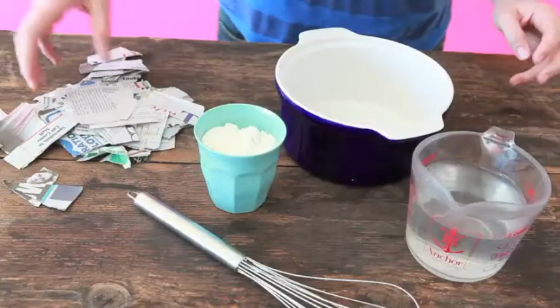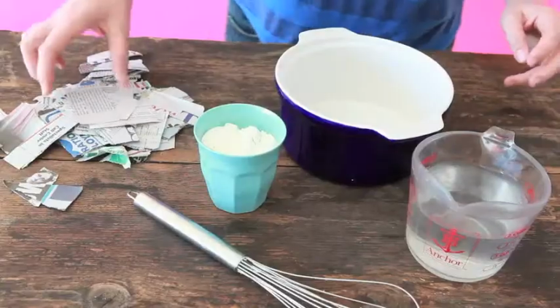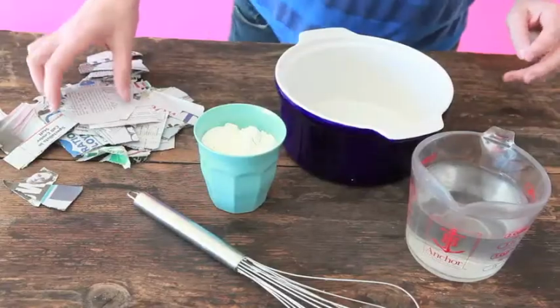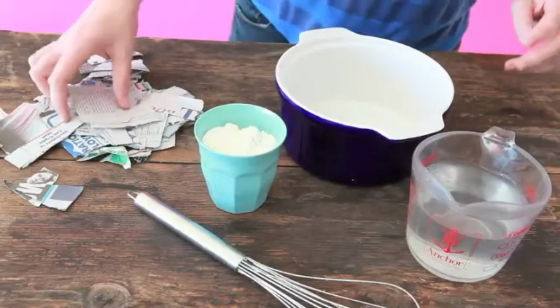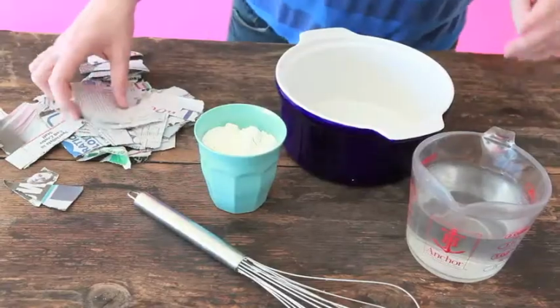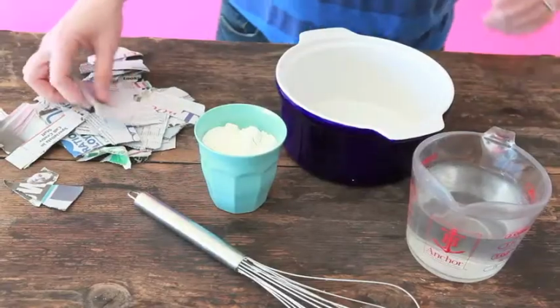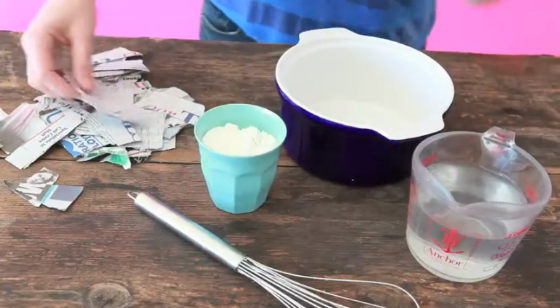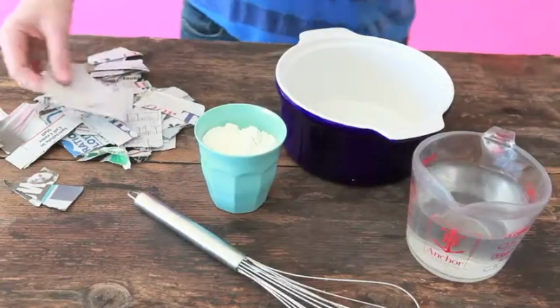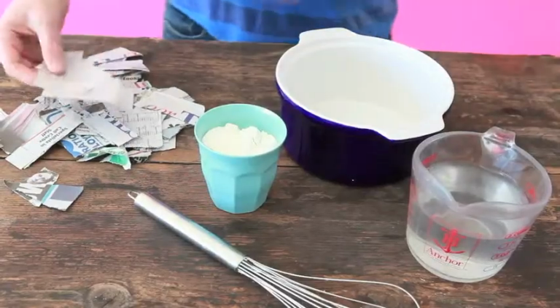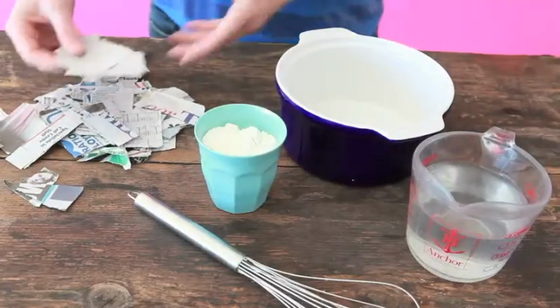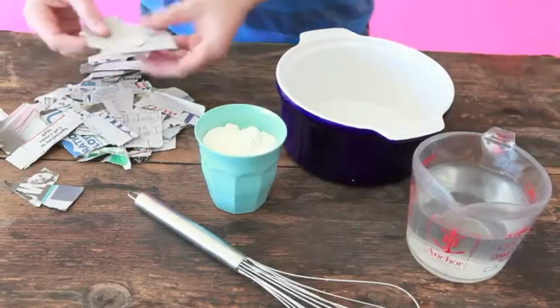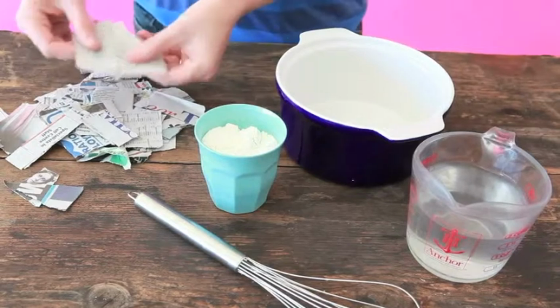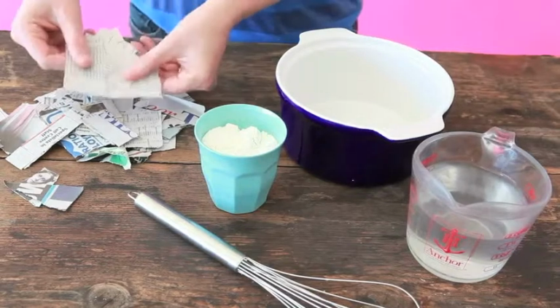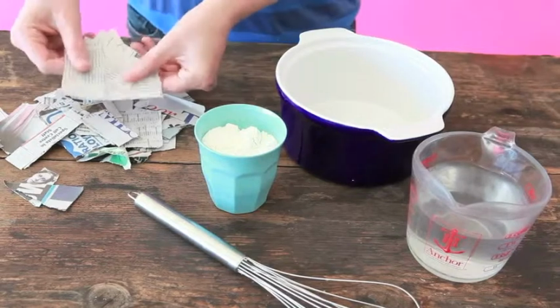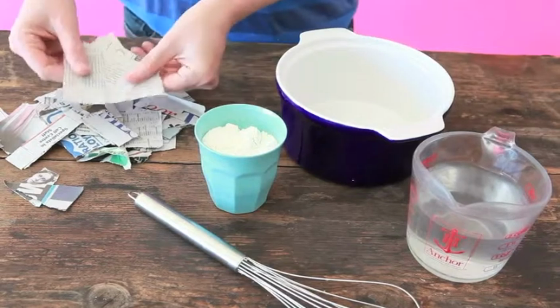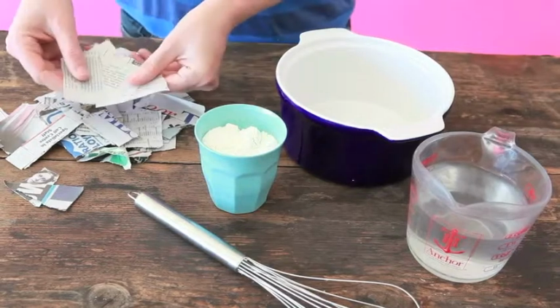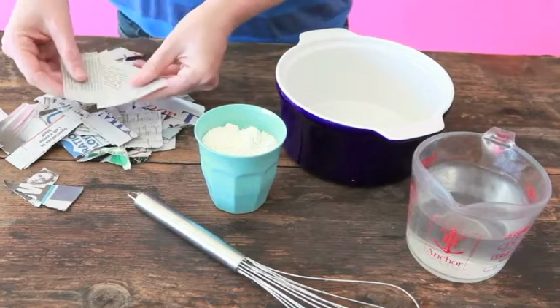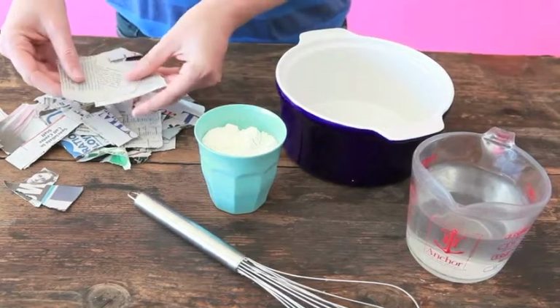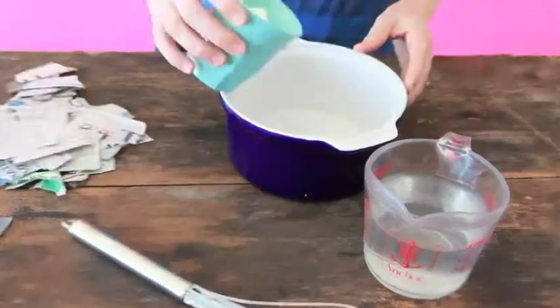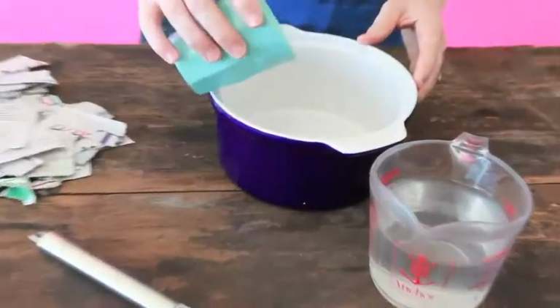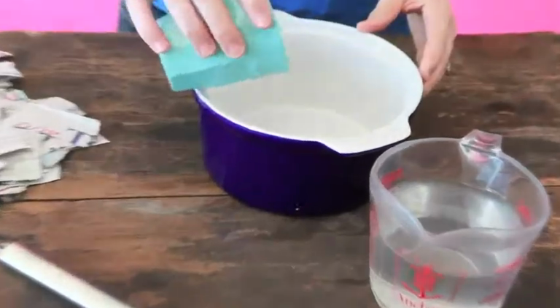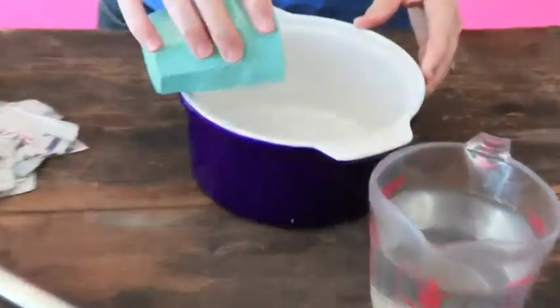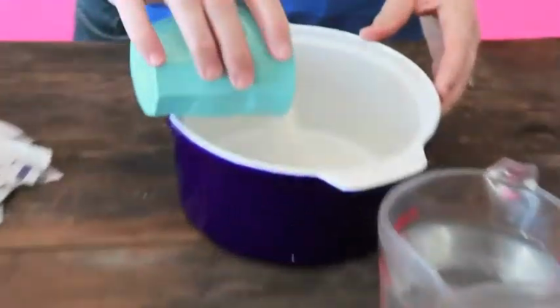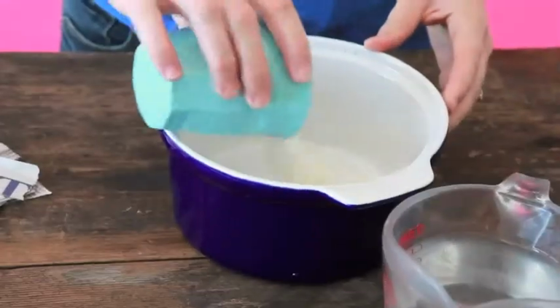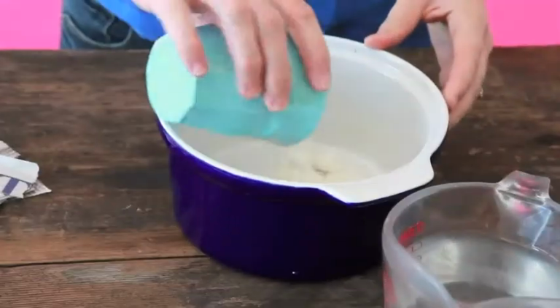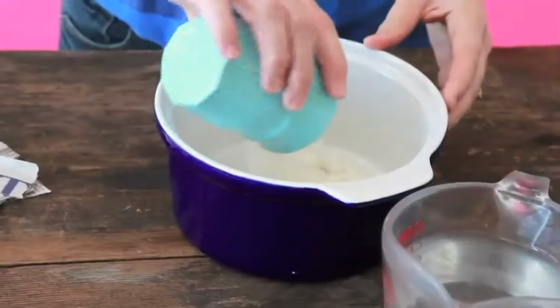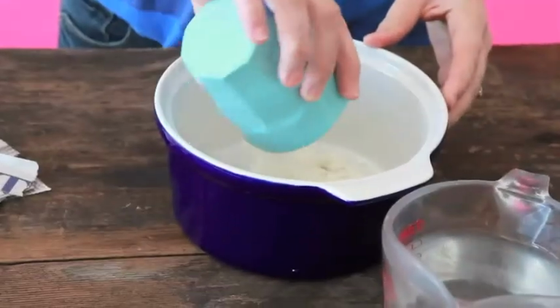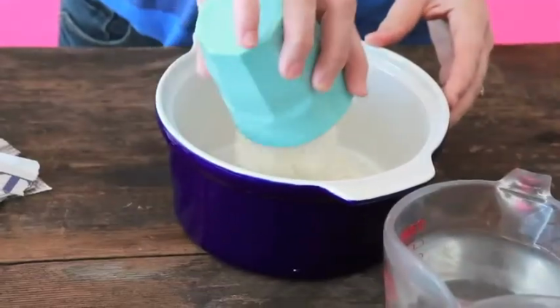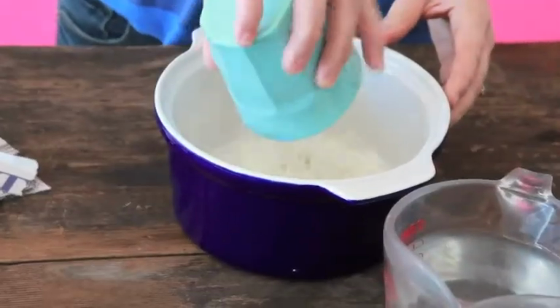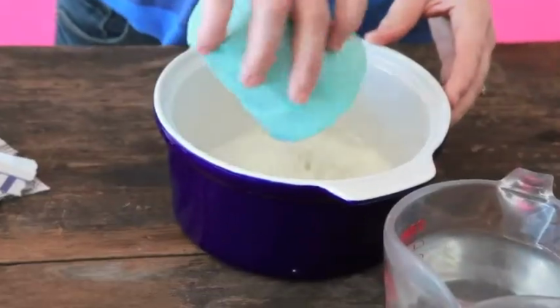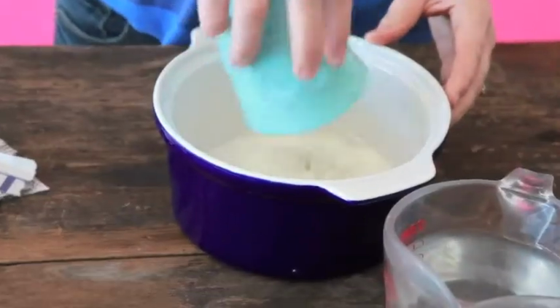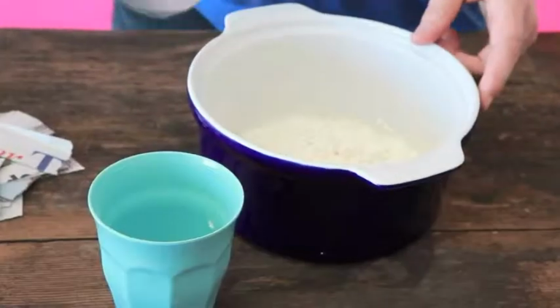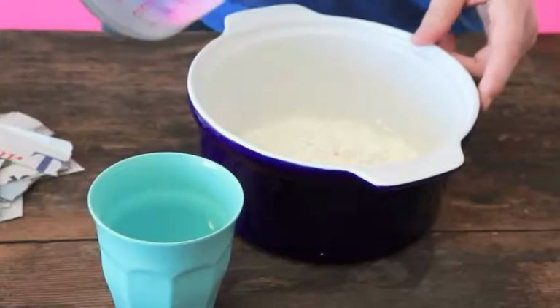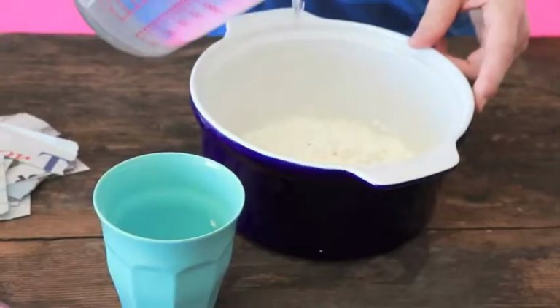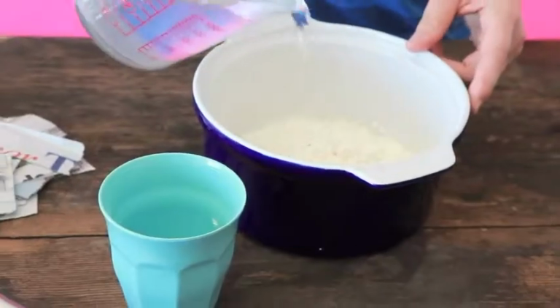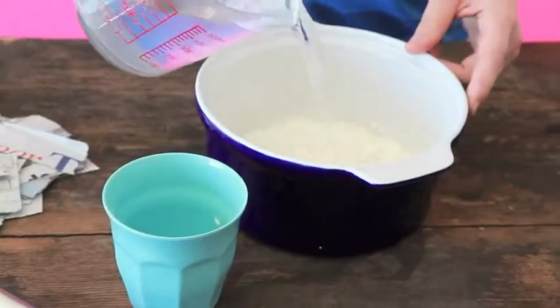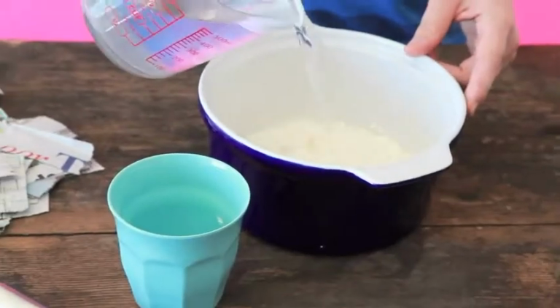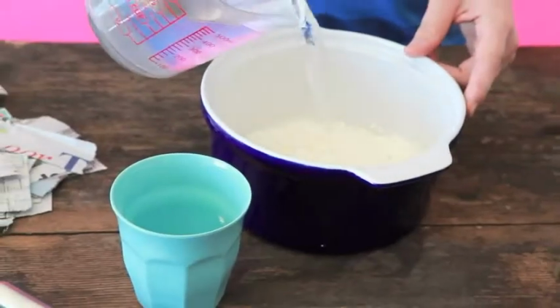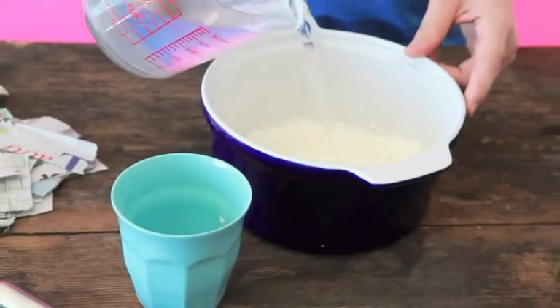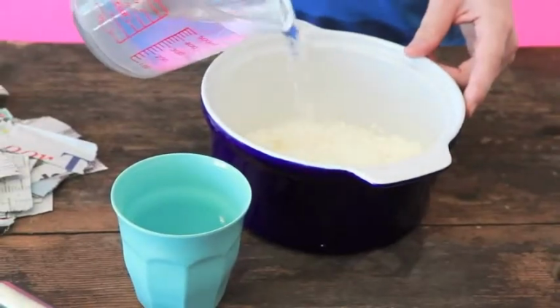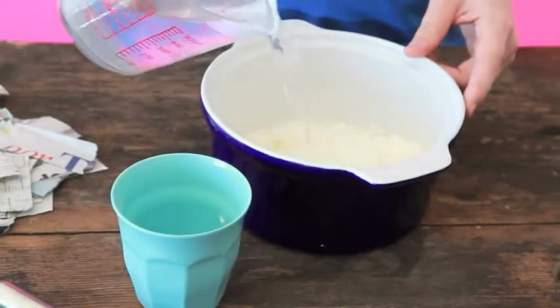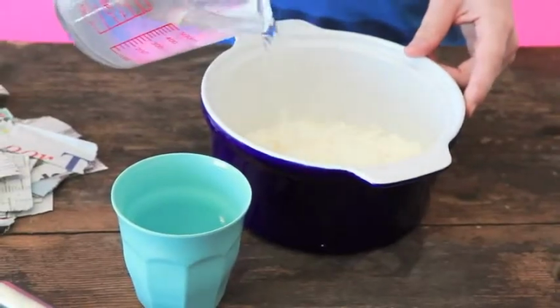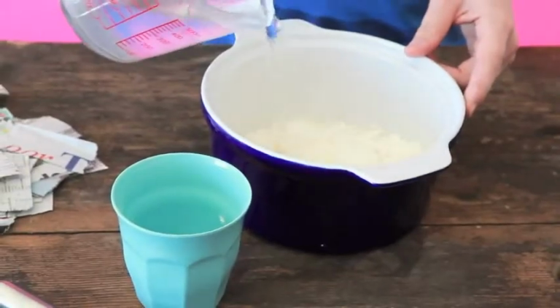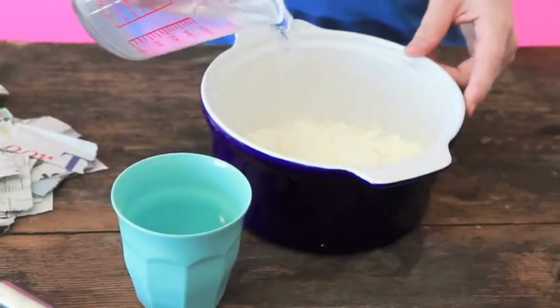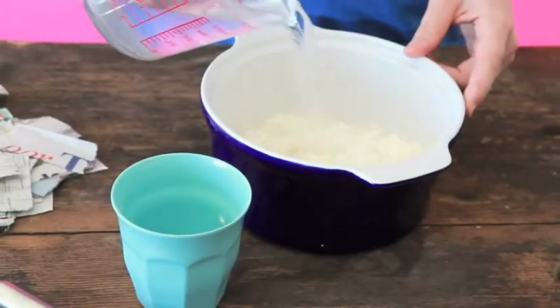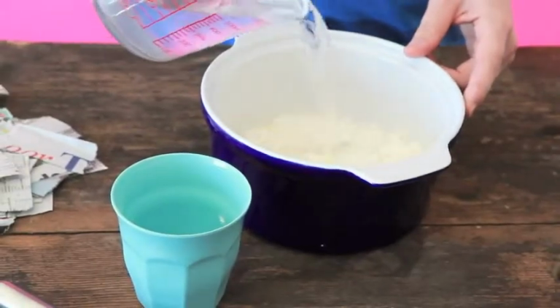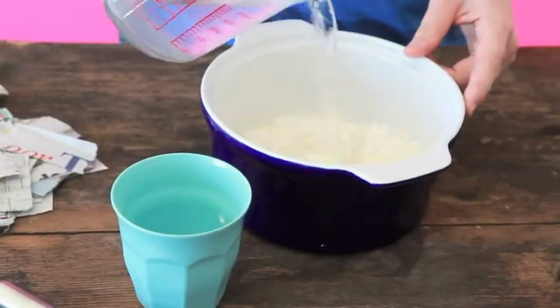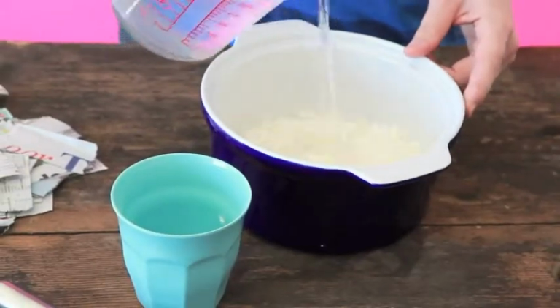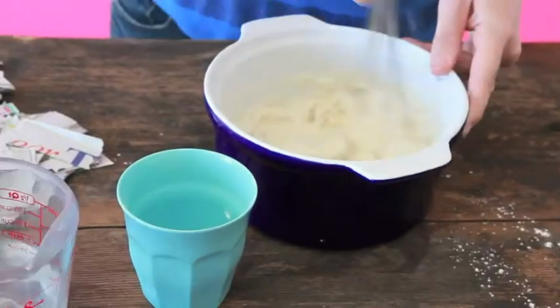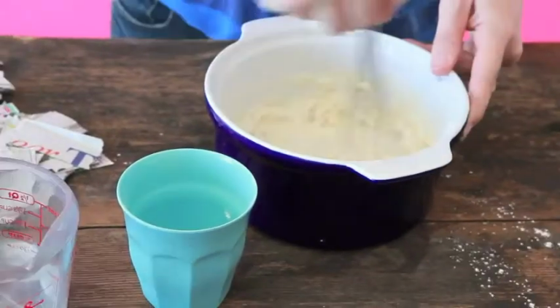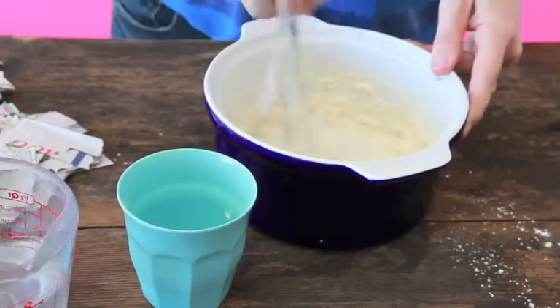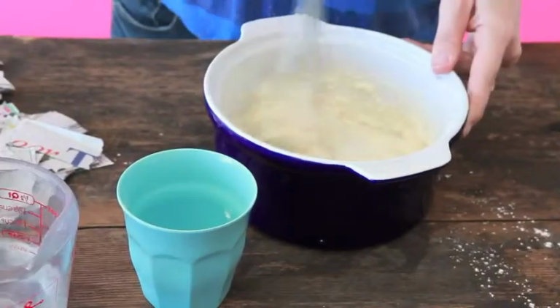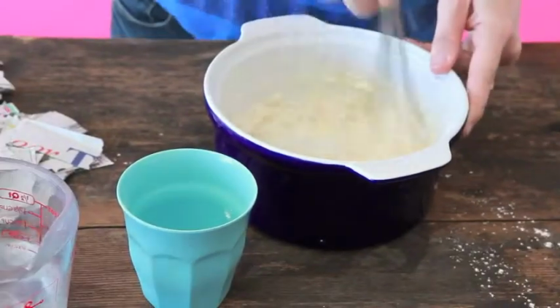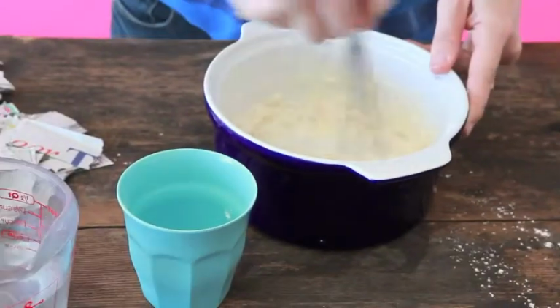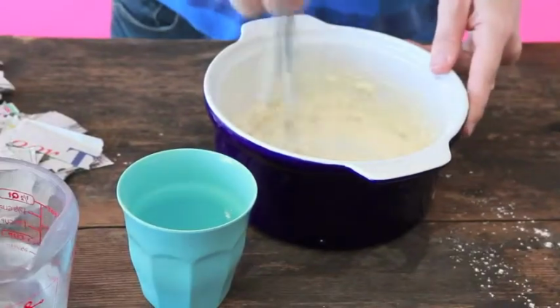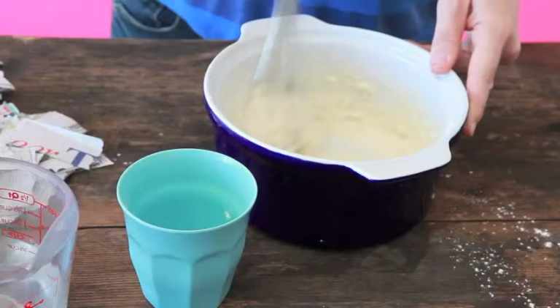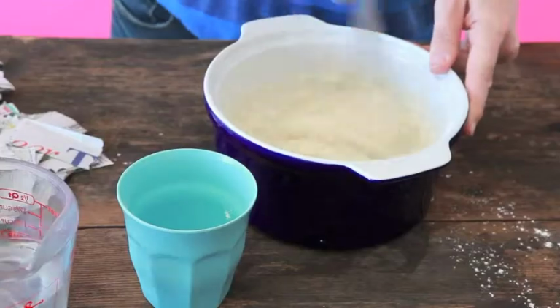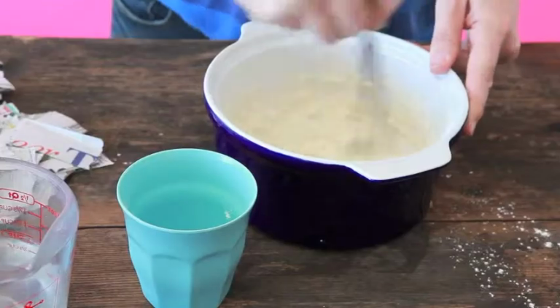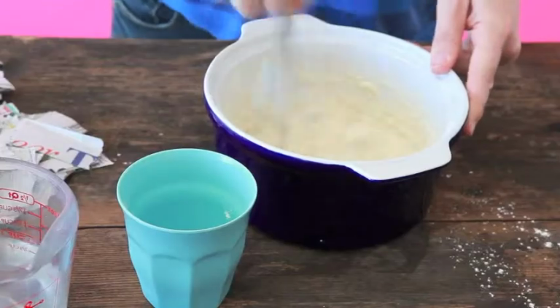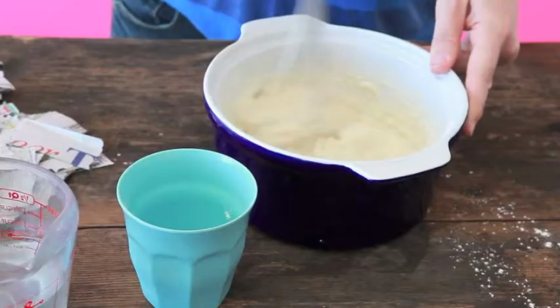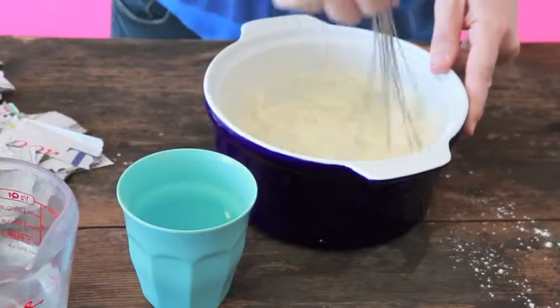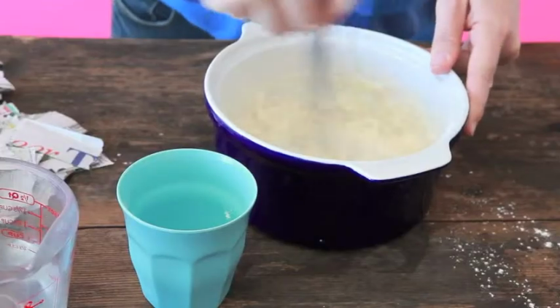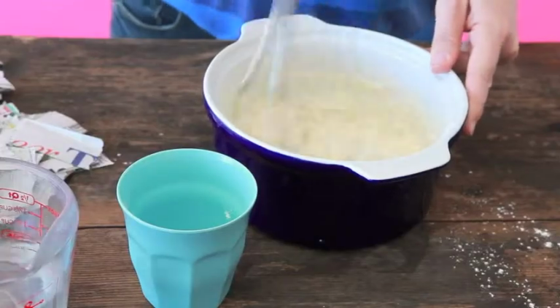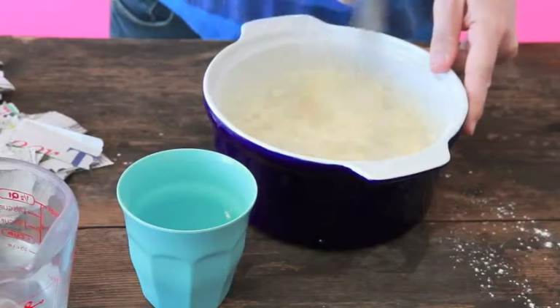We've already torn the newspaper into small bits, now we're going to mix the paste. We're simply going to mix the flour with the water.